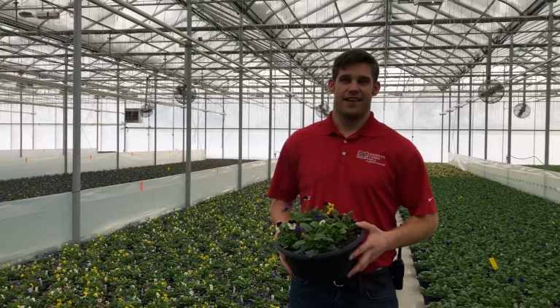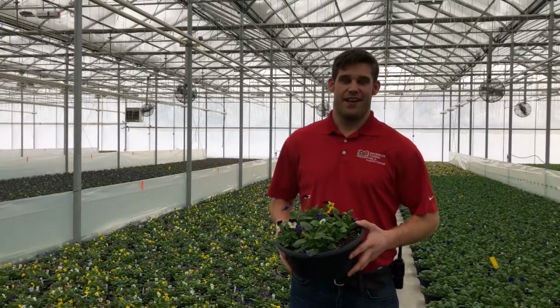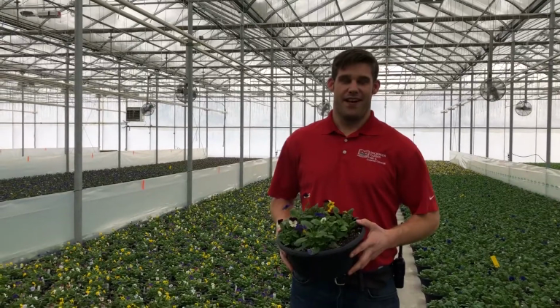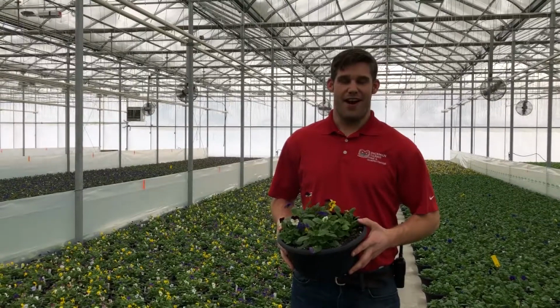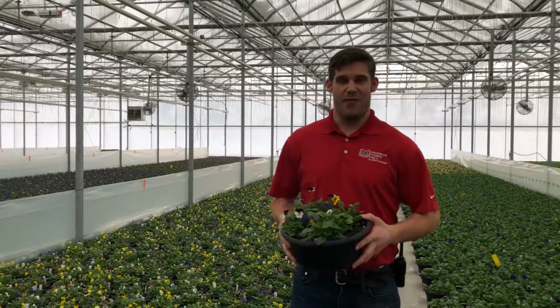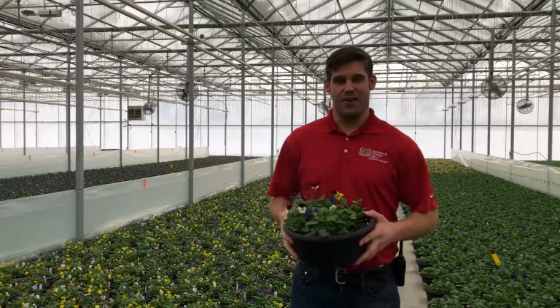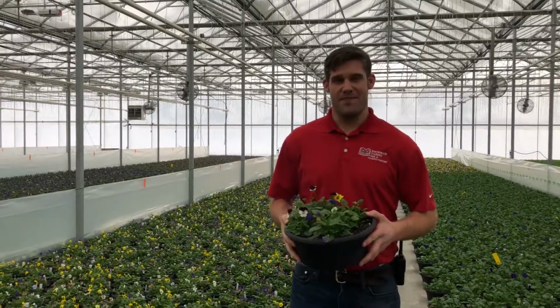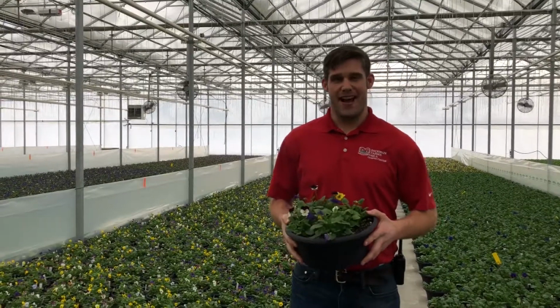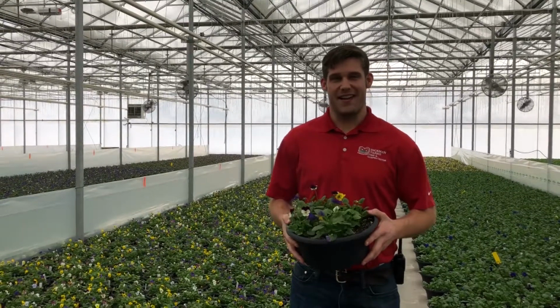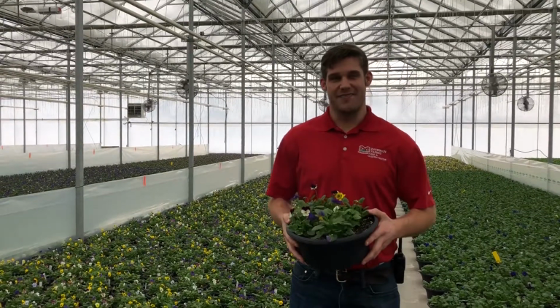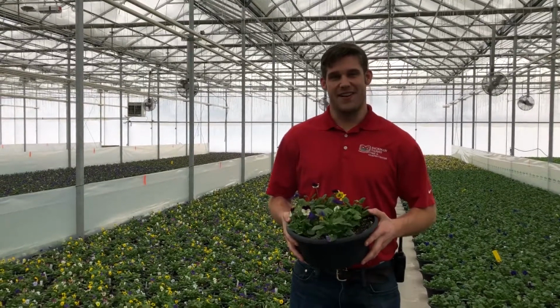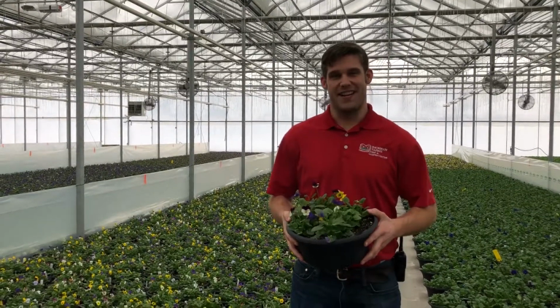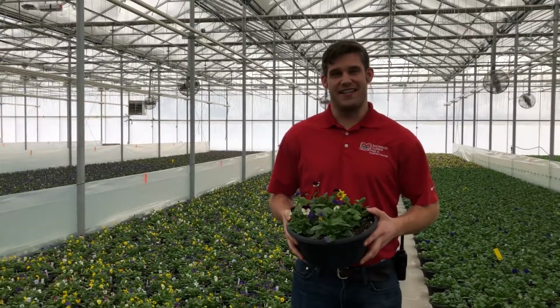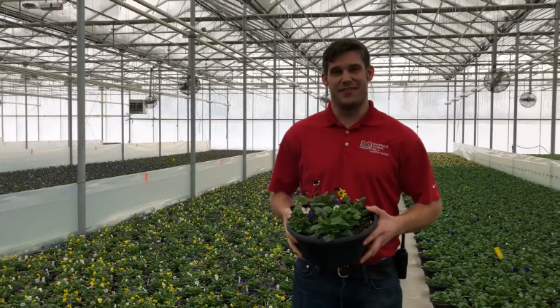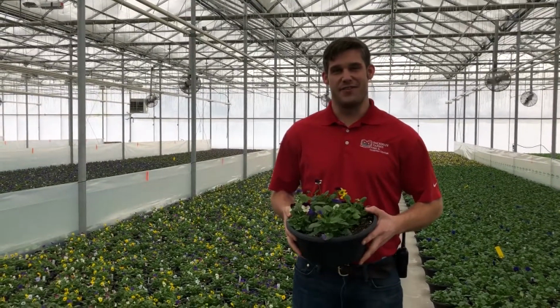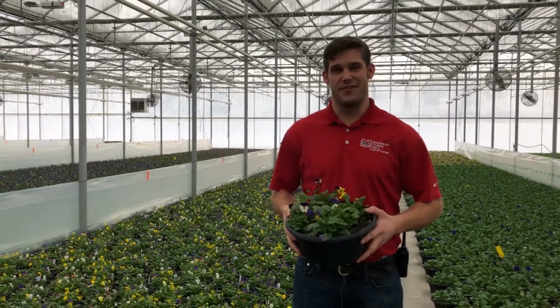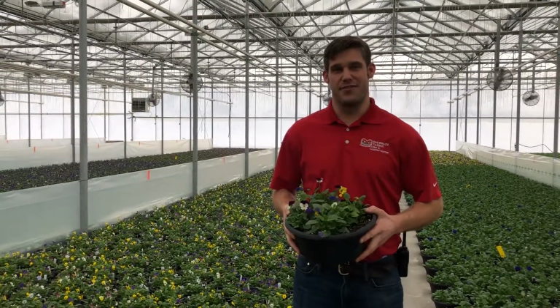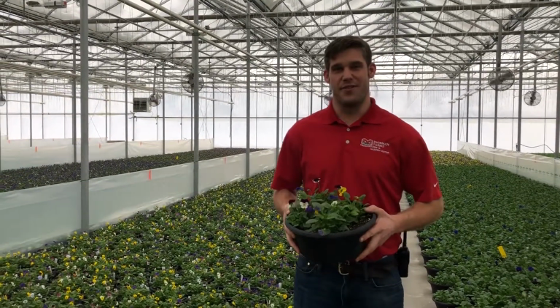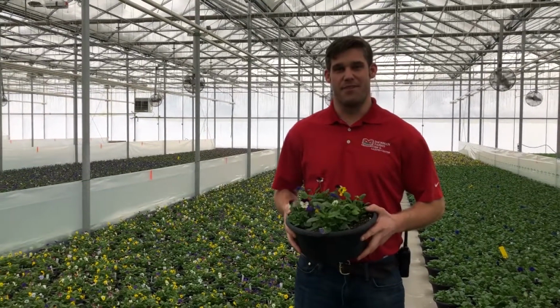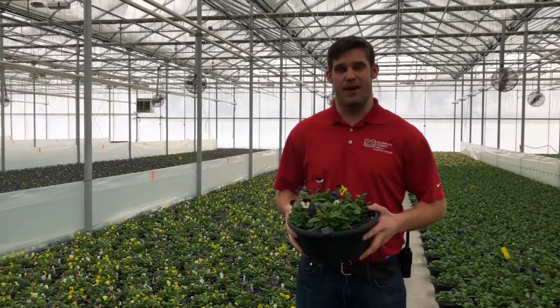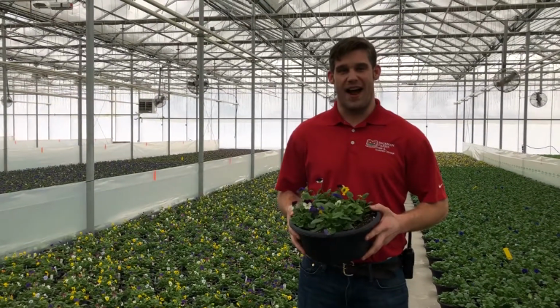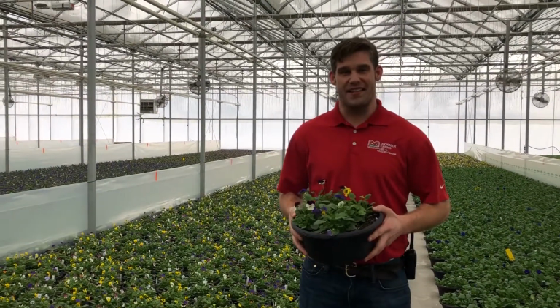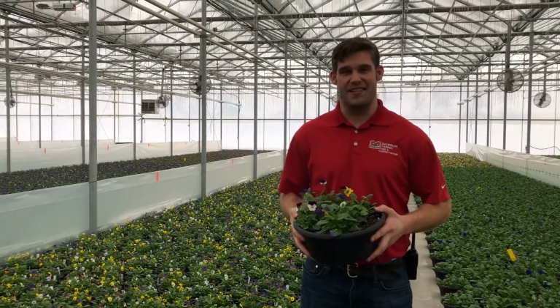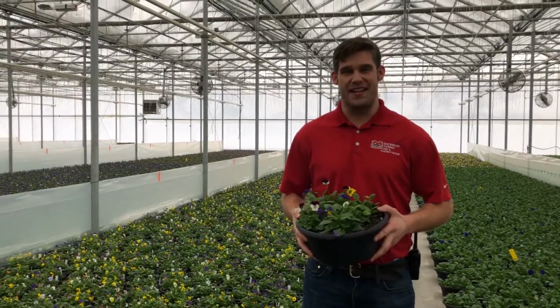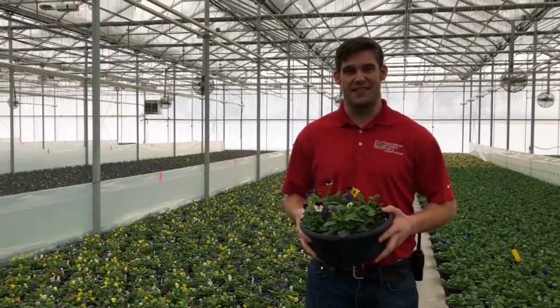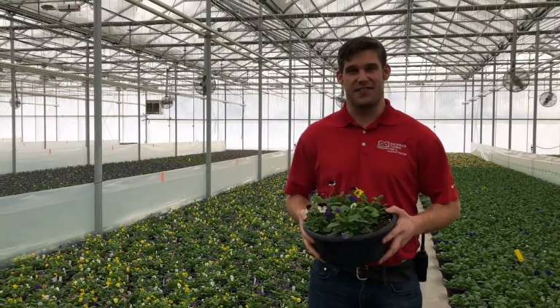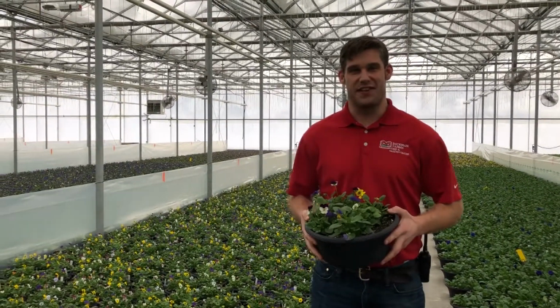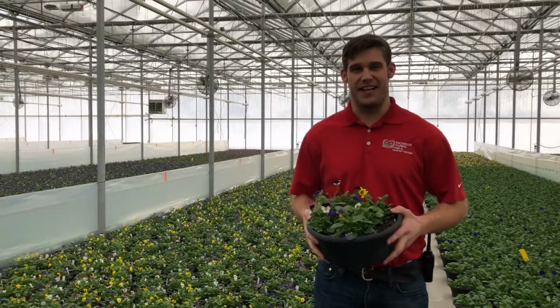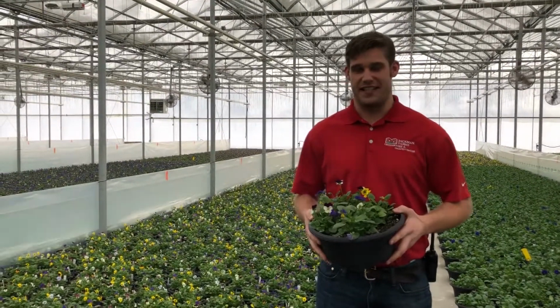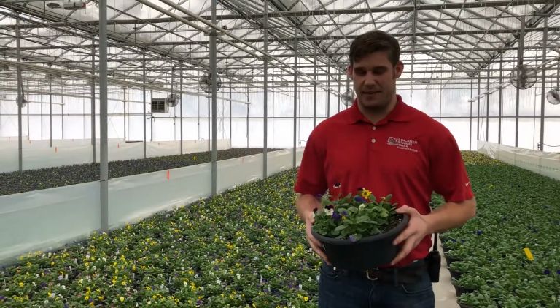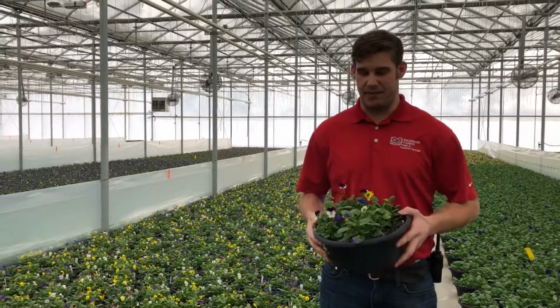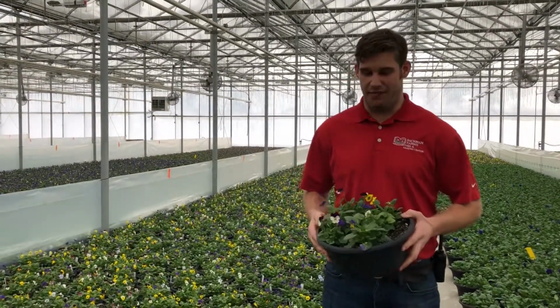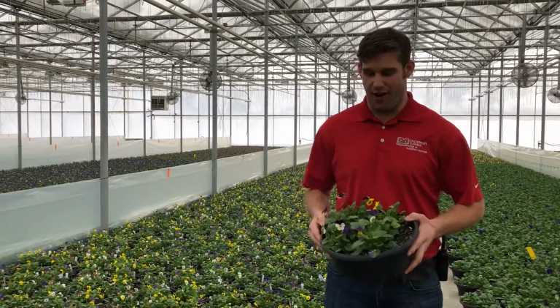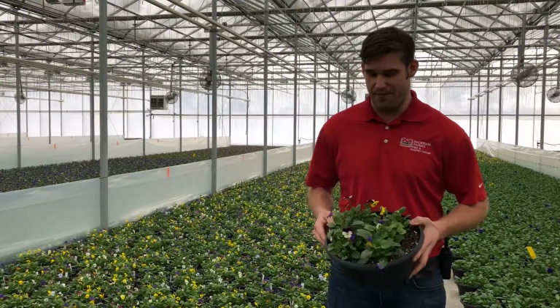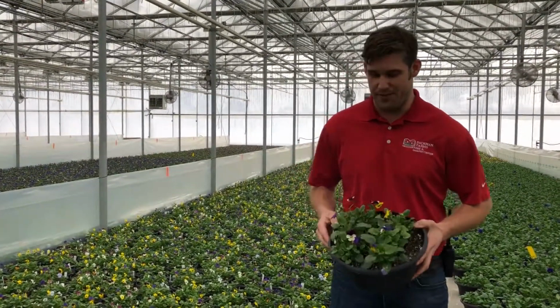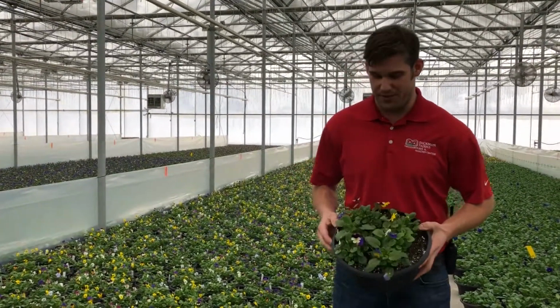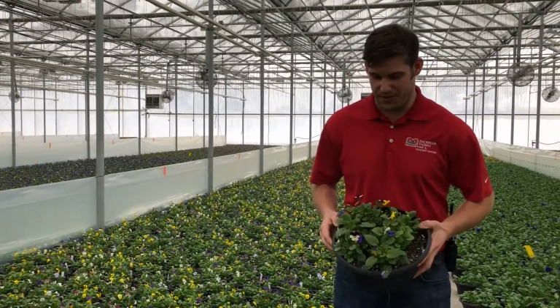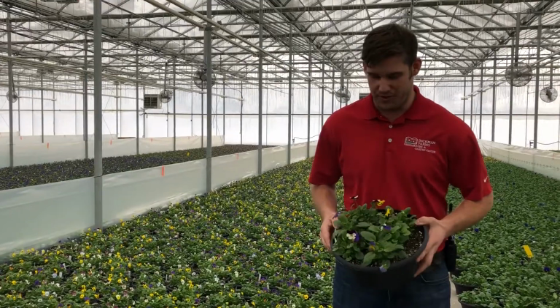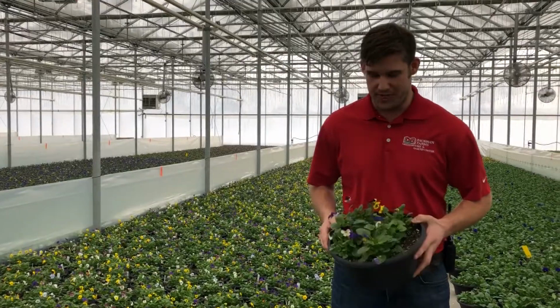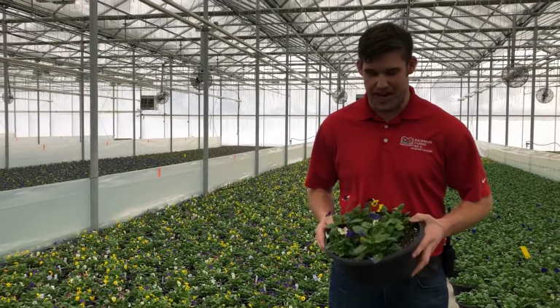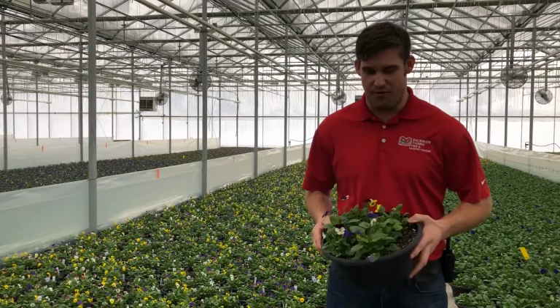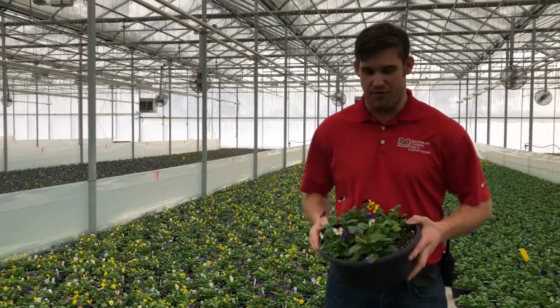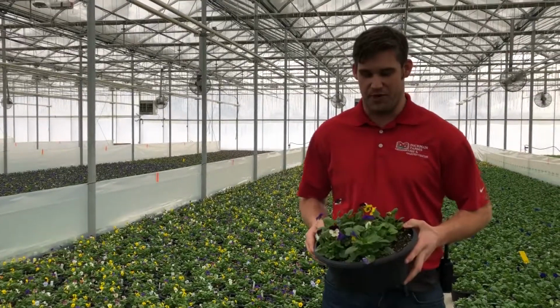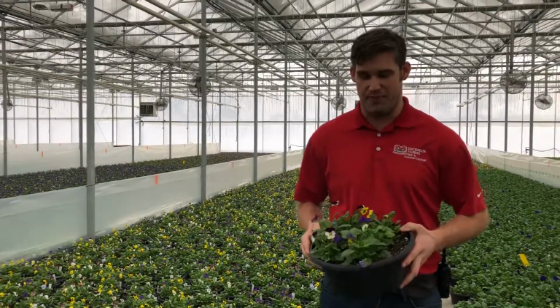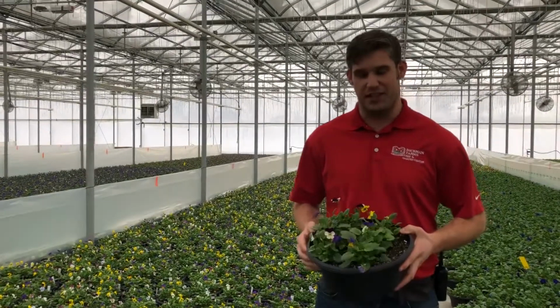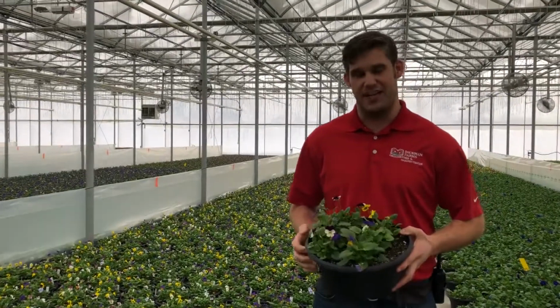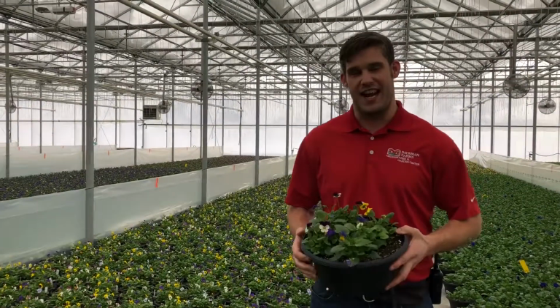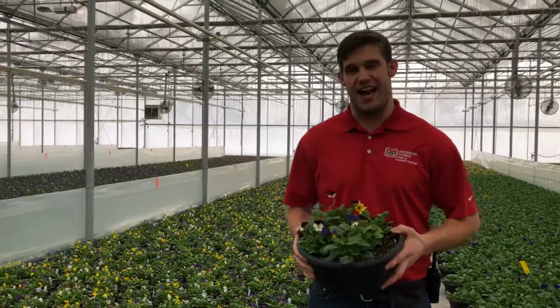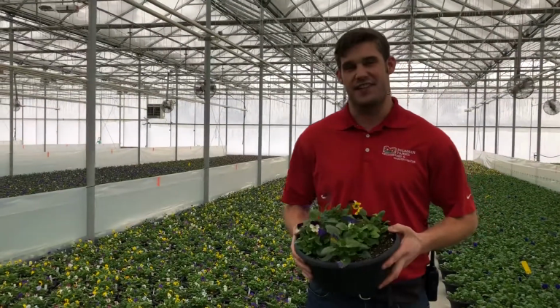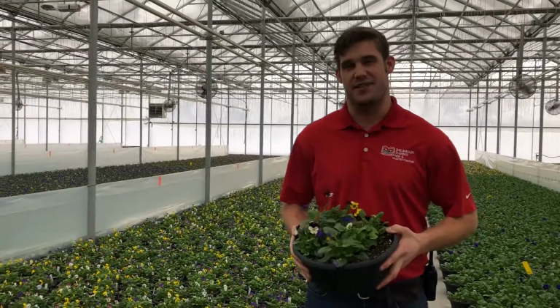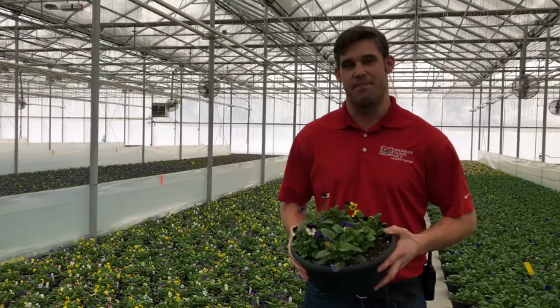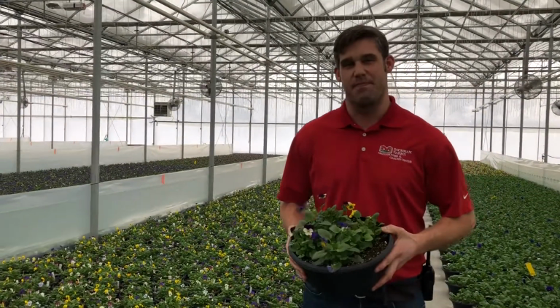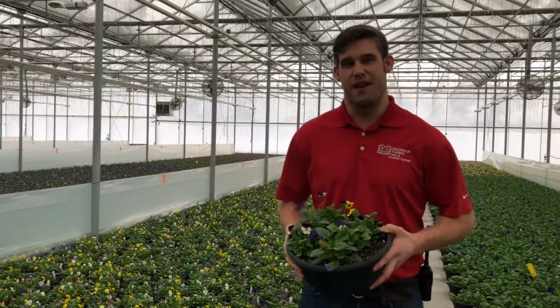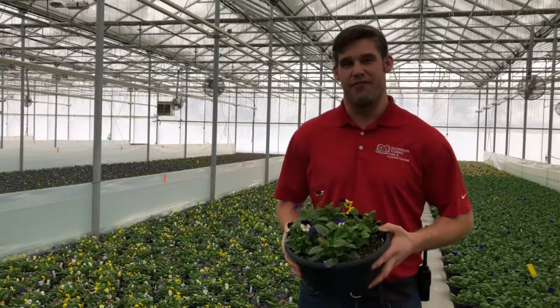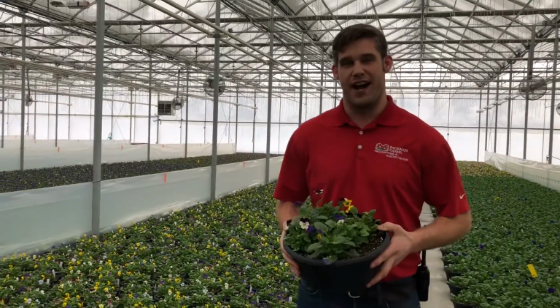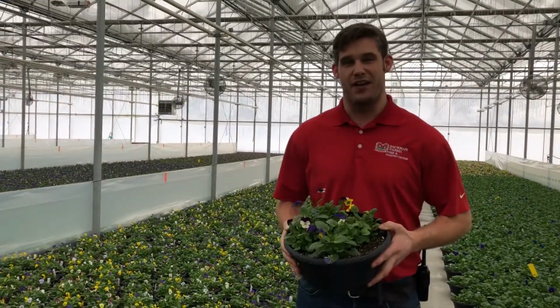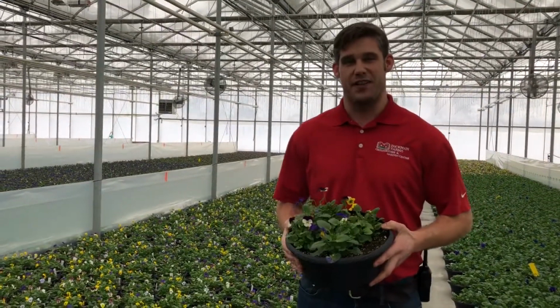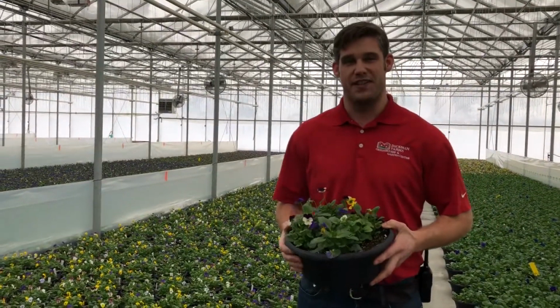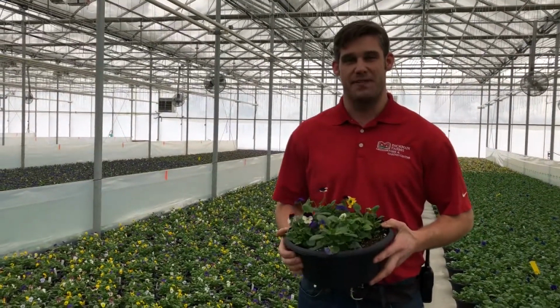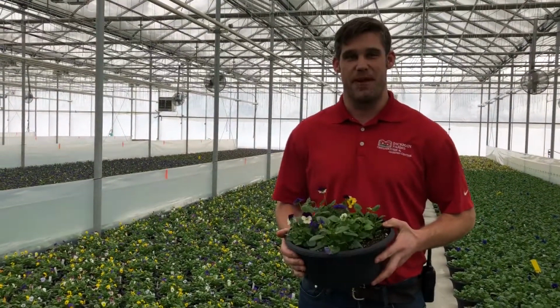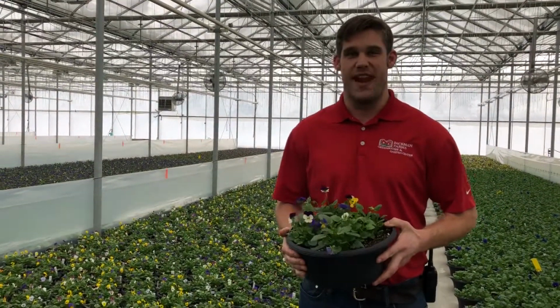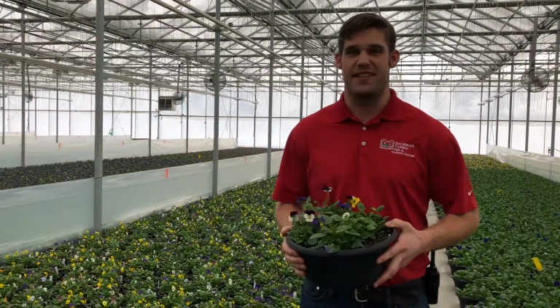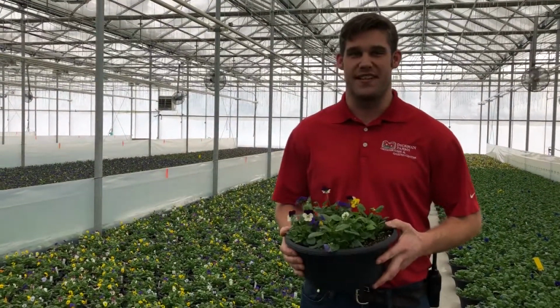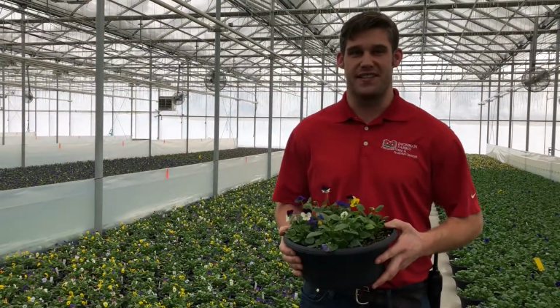Welcome back everybody to a behind-the-scenes look at Dickman Farms. Today we're going to be looking at some violas and pansies.